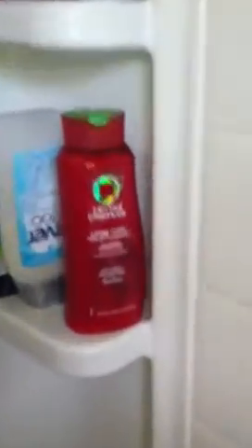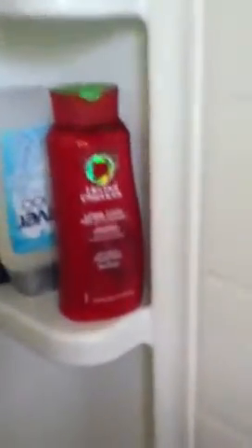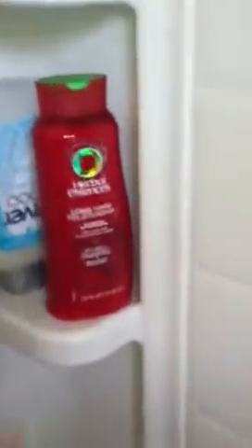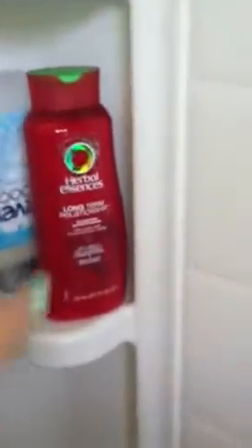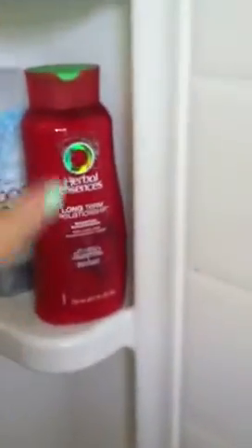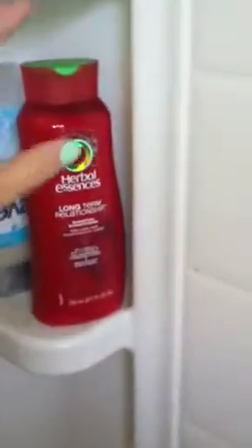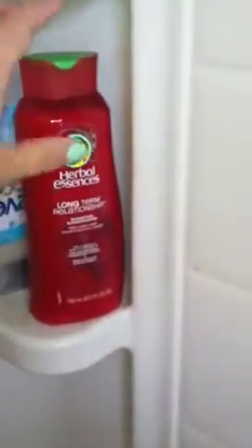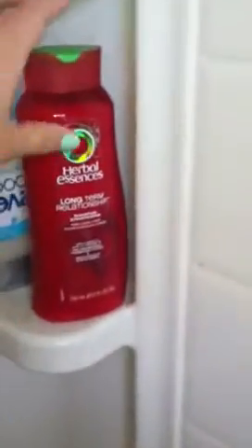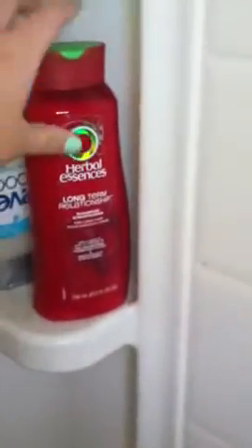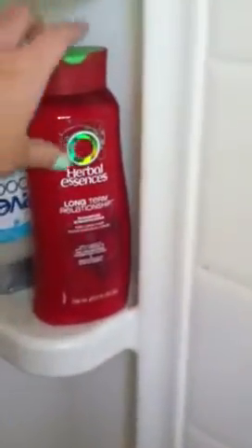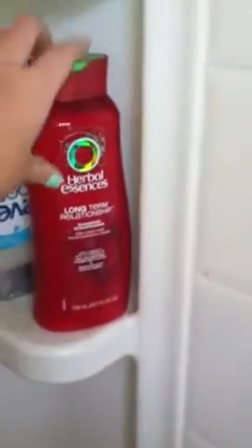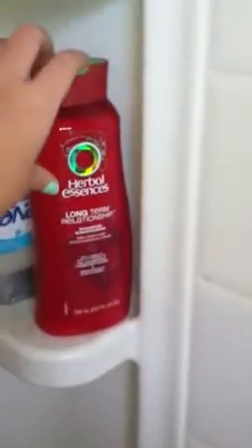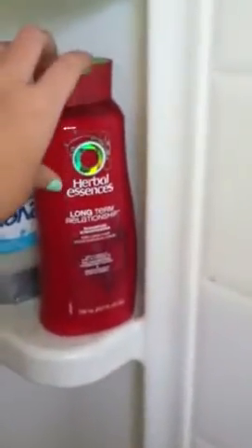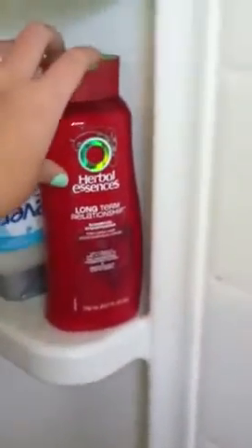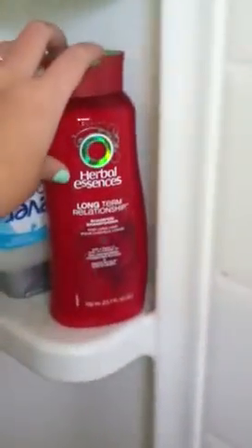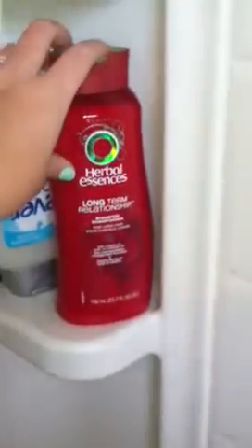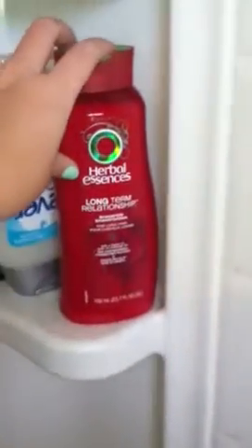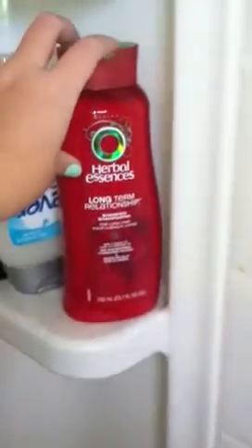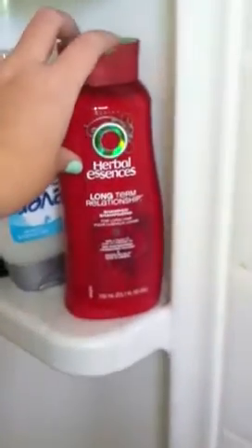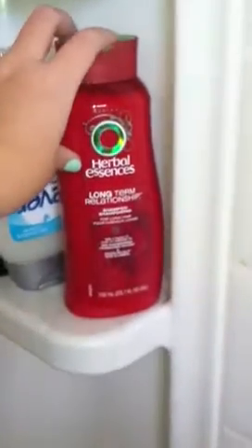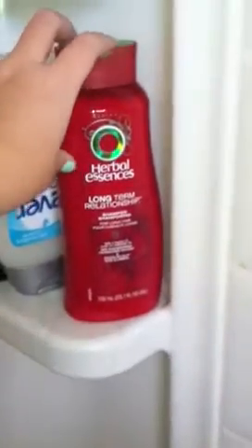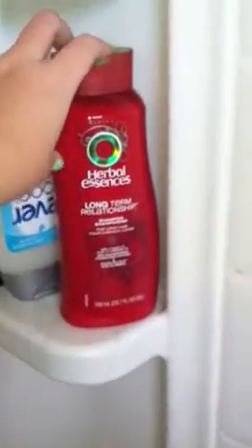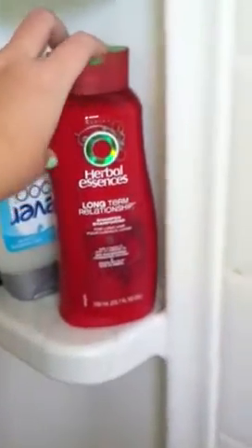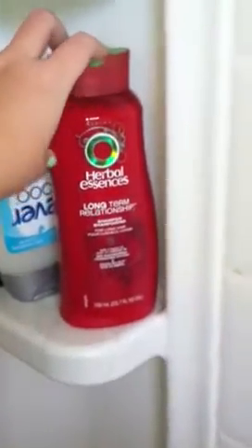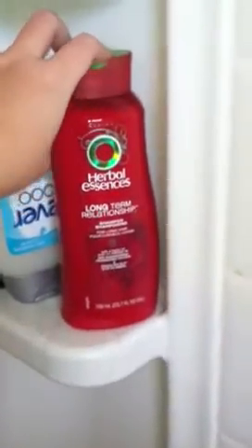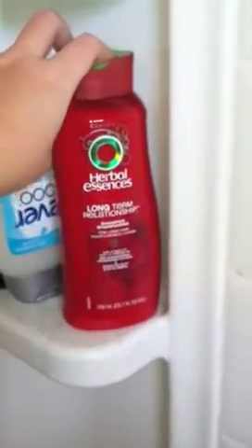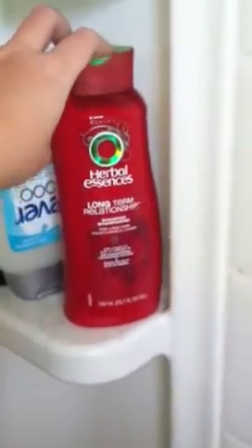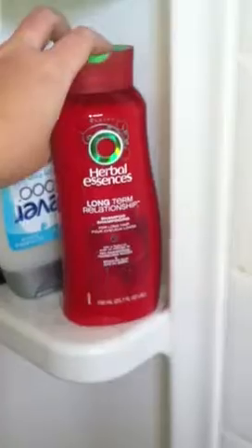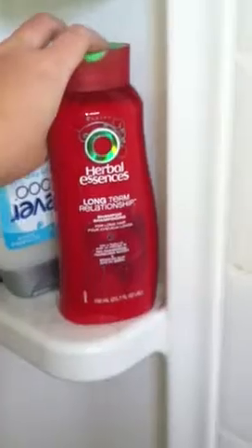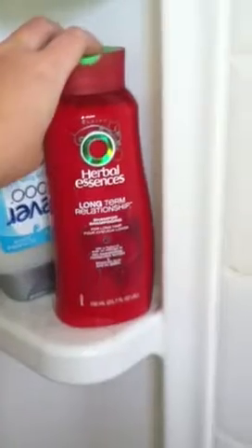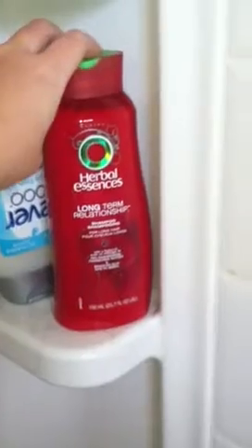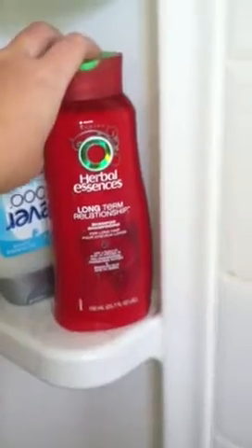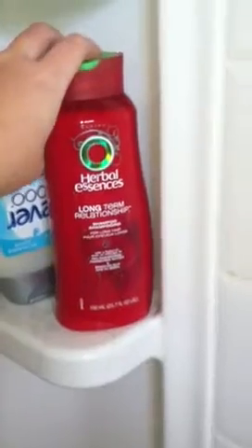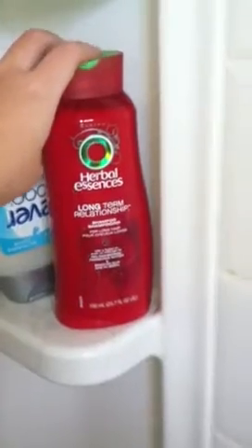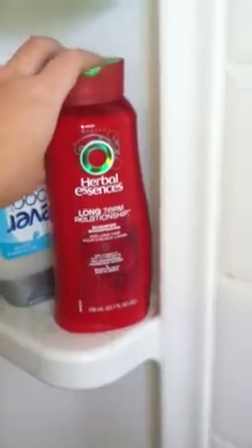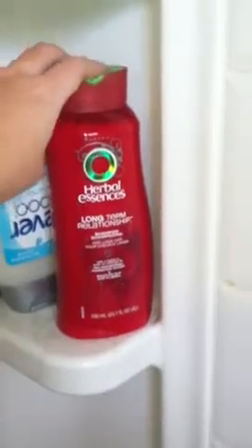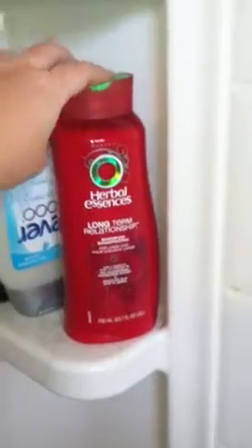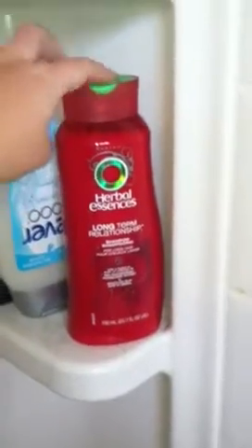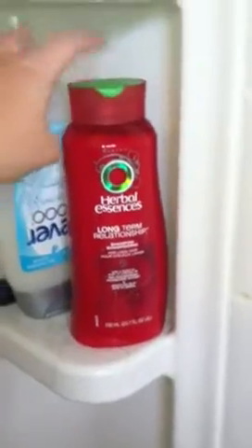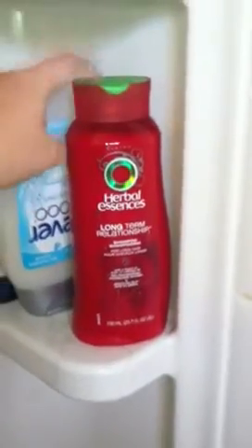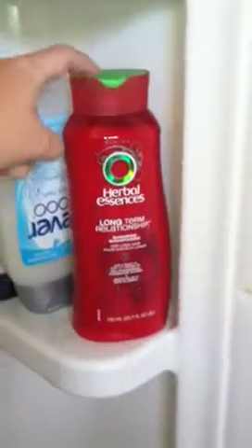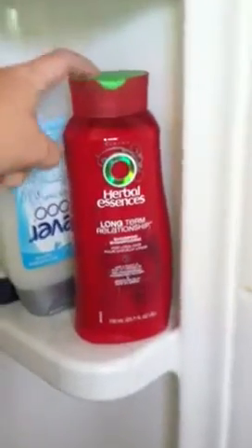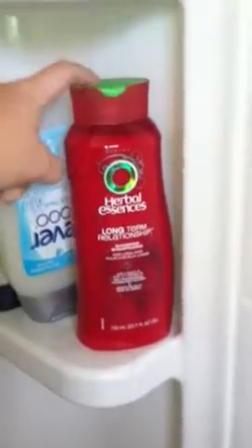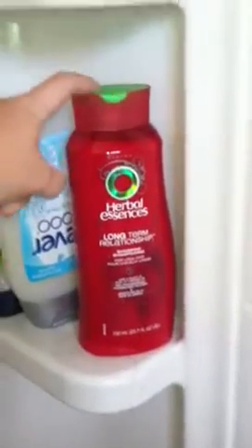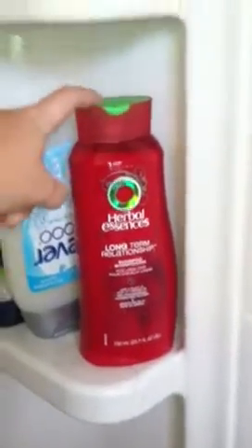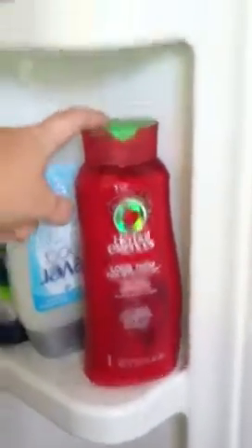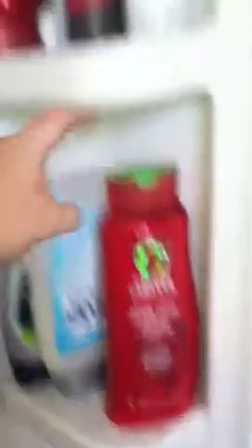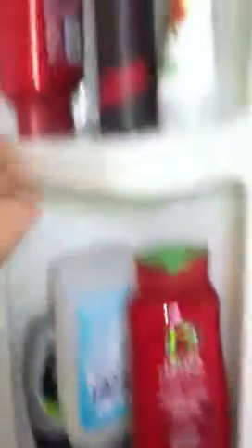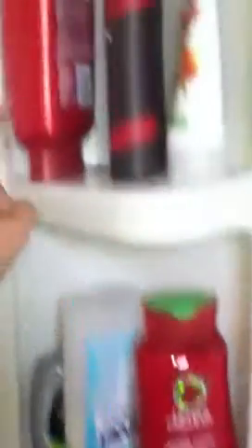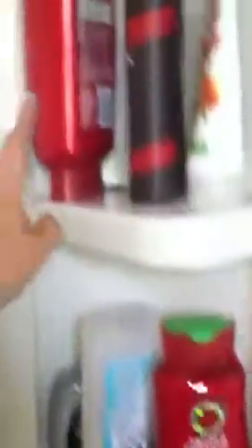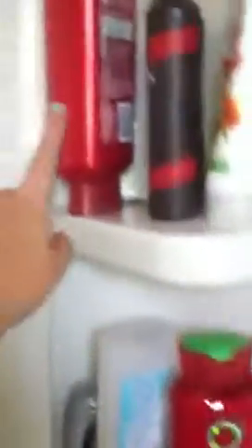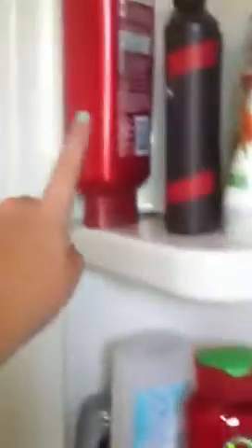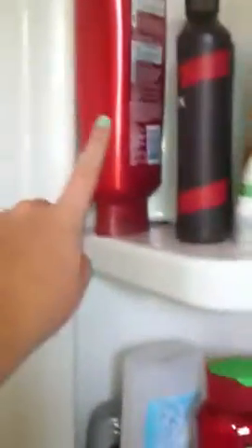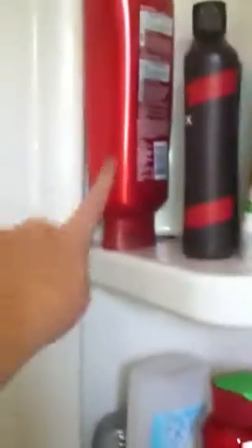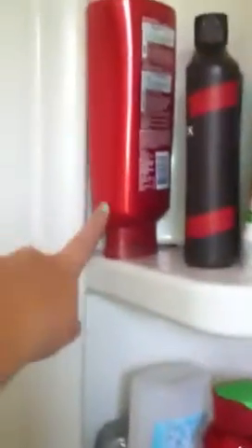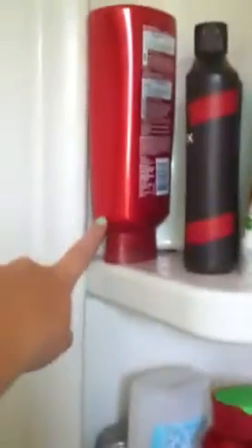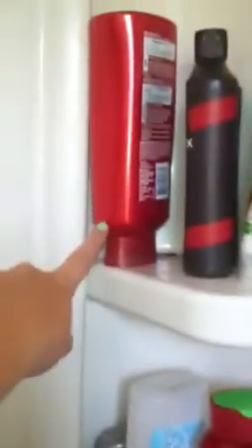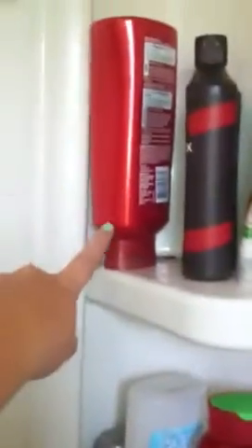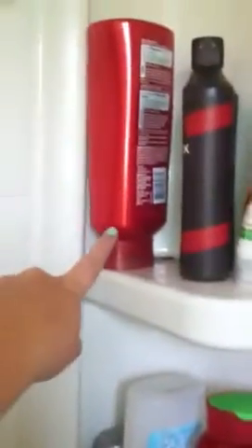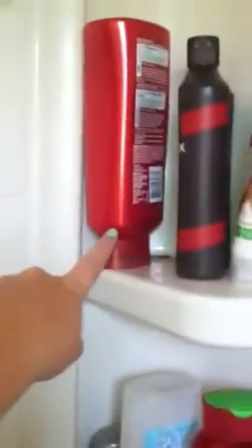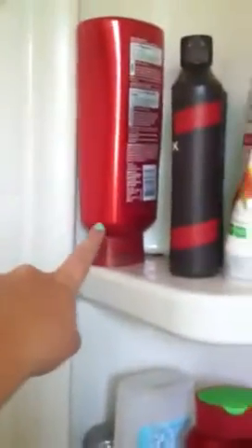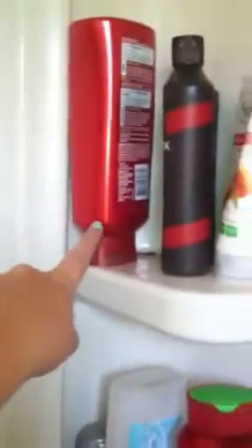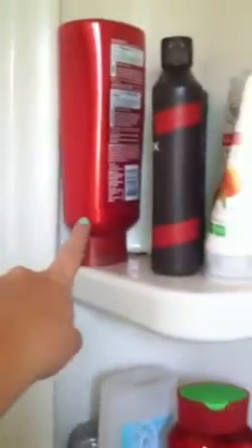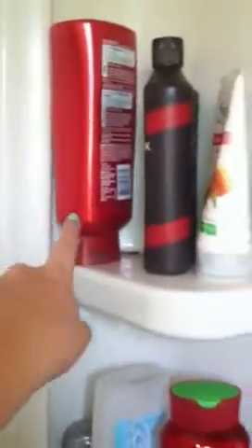The first thing I have in here is Long-Term Relationship shampoo. I really love this stuff. I also have the conditioner.